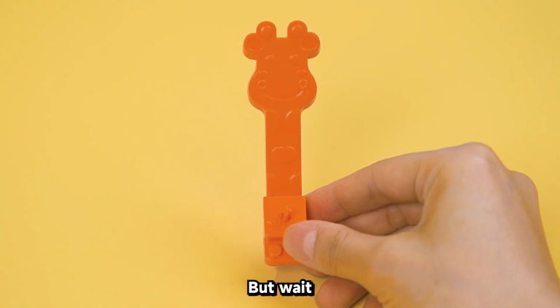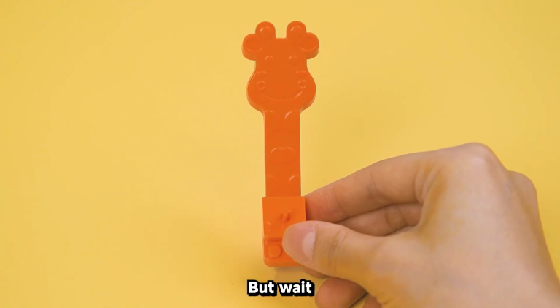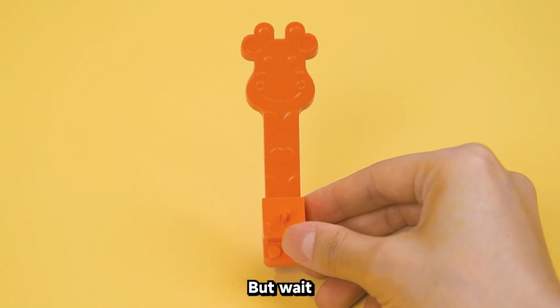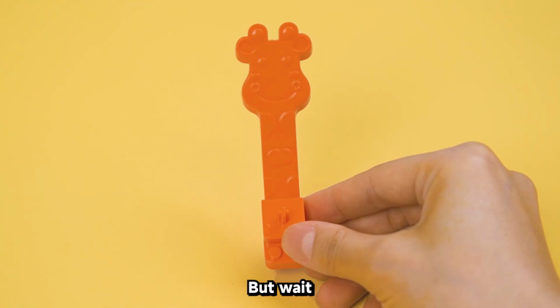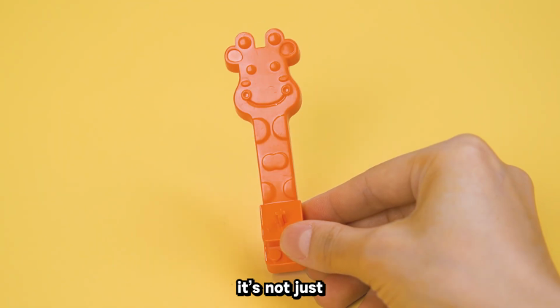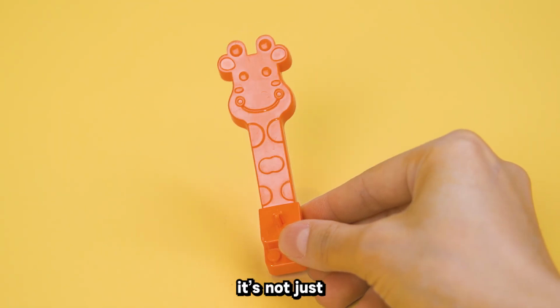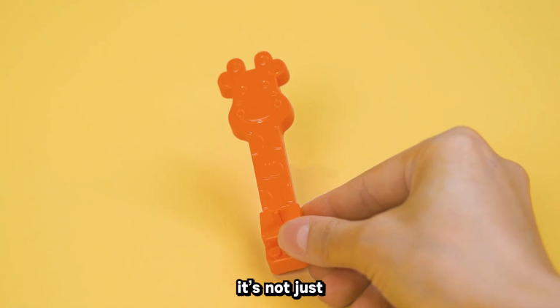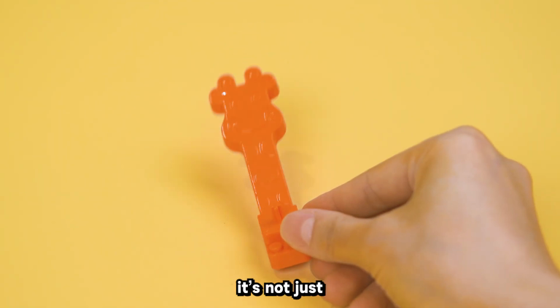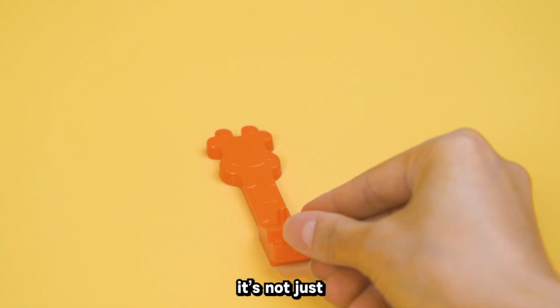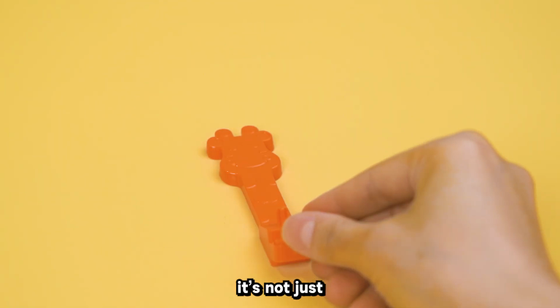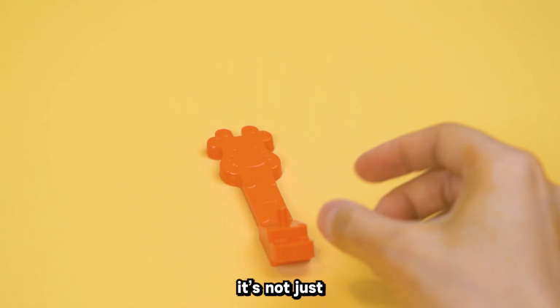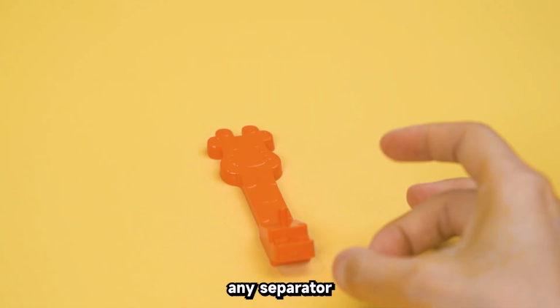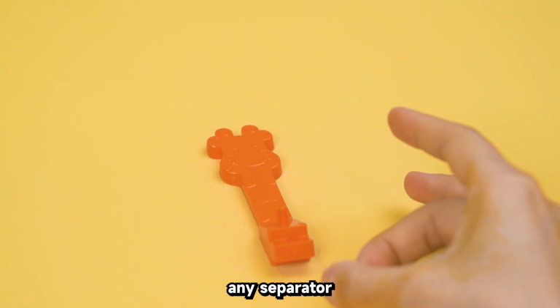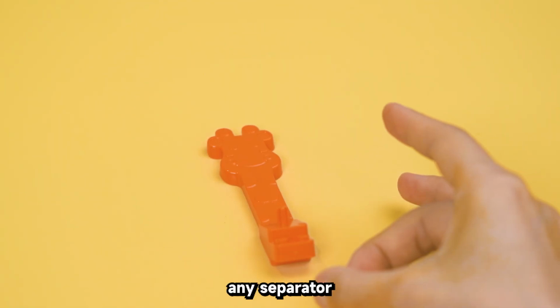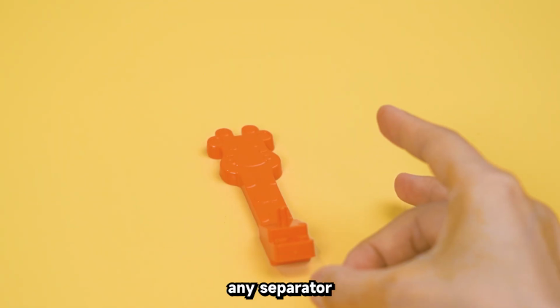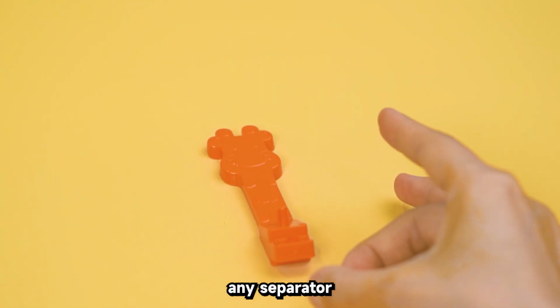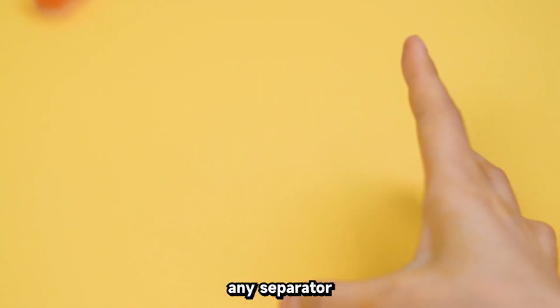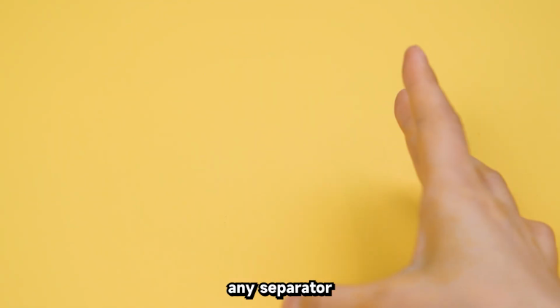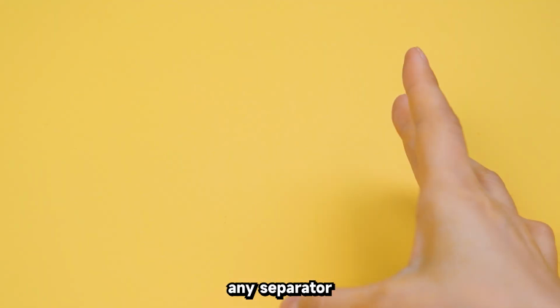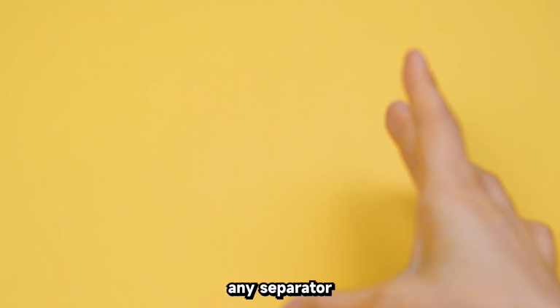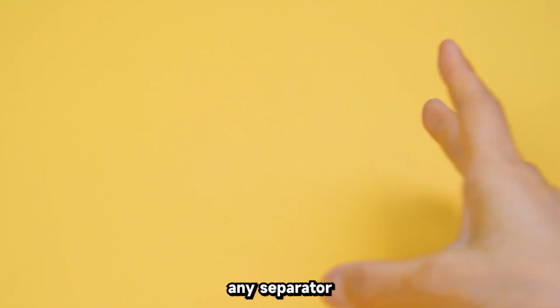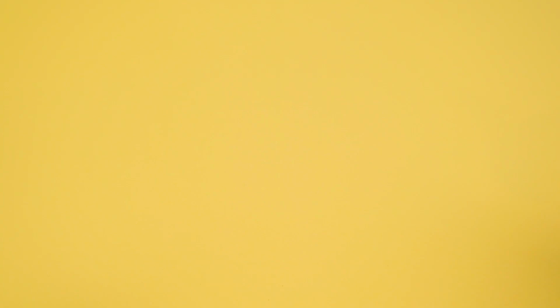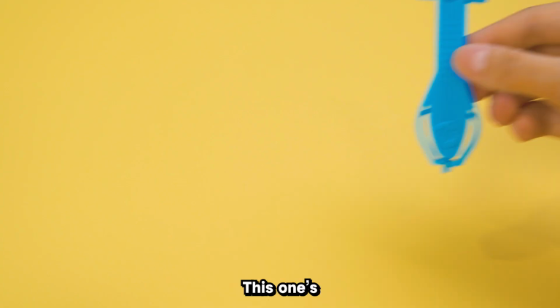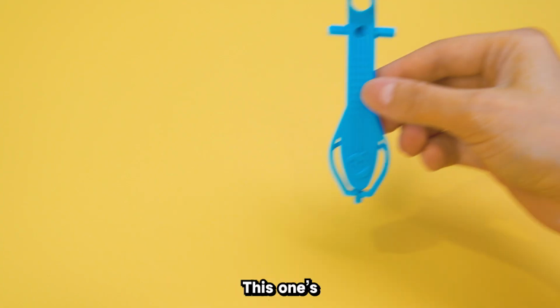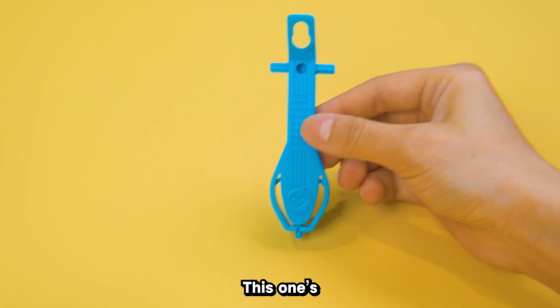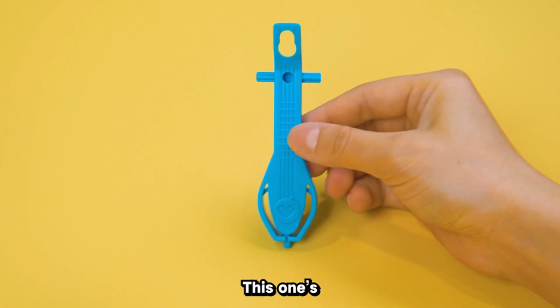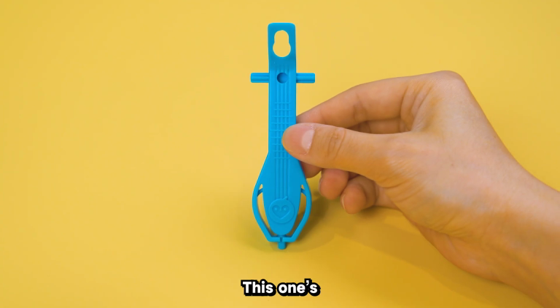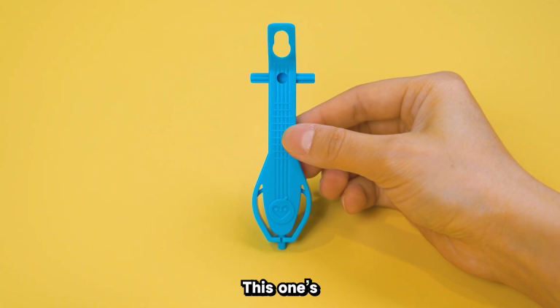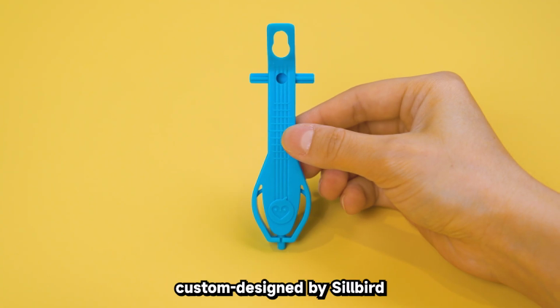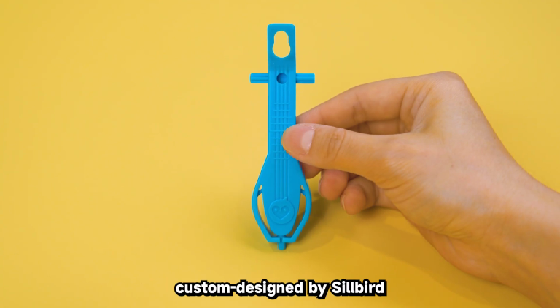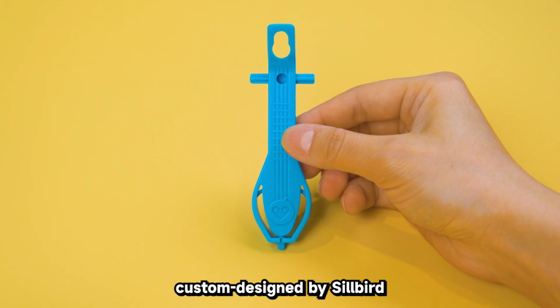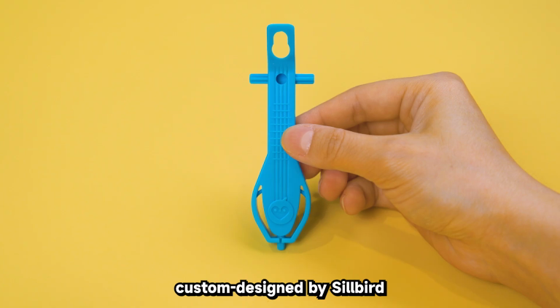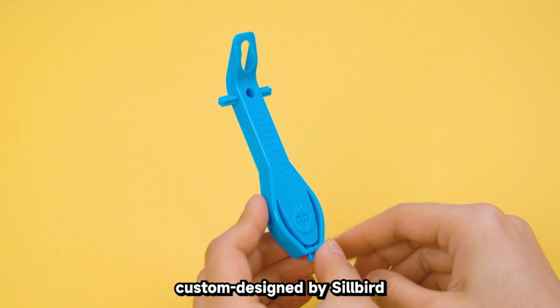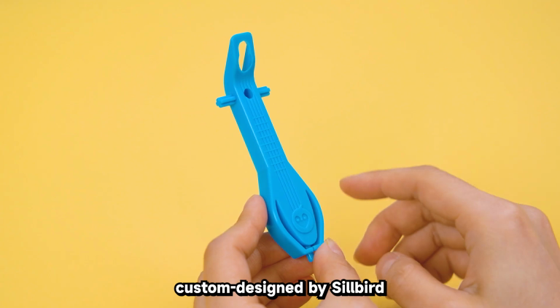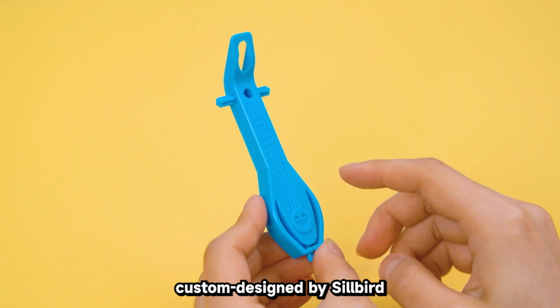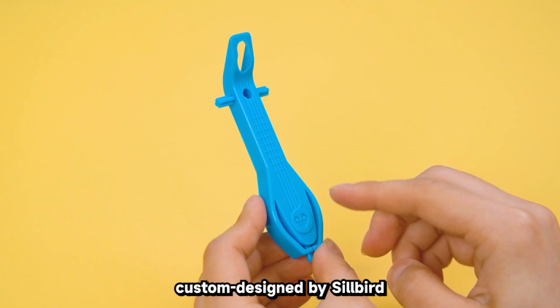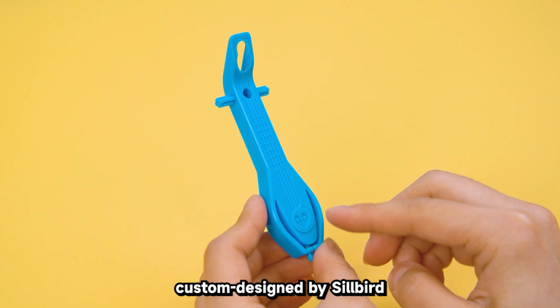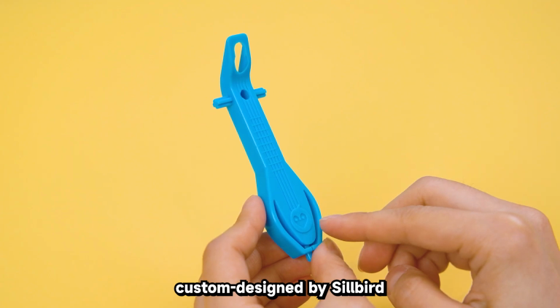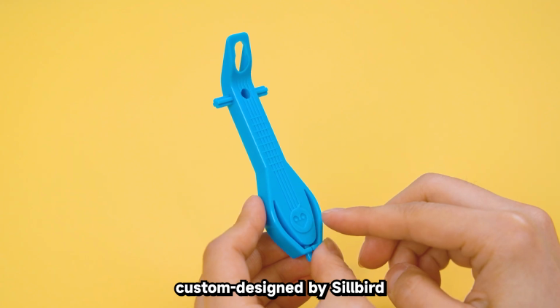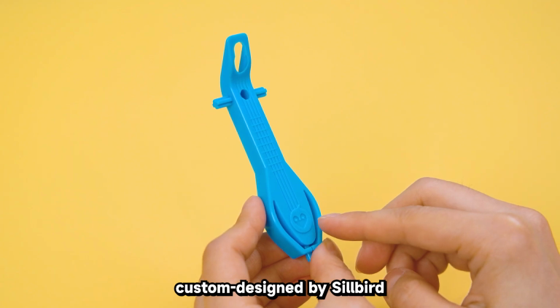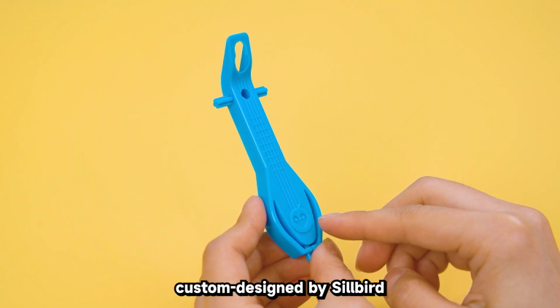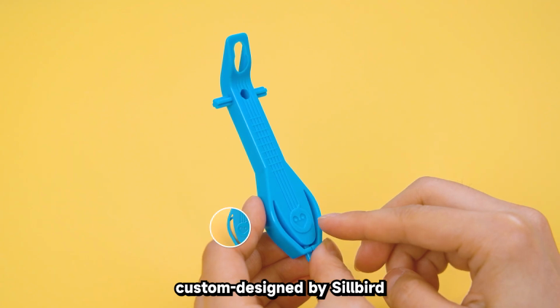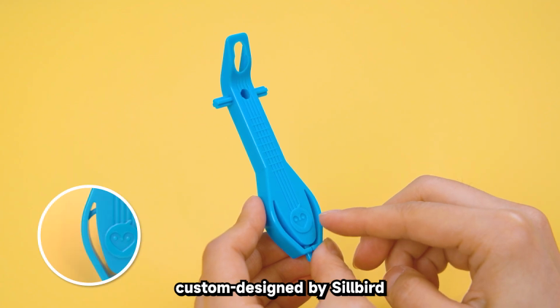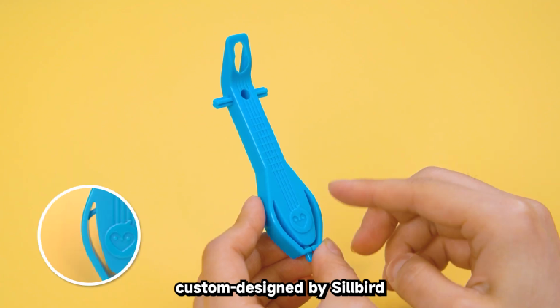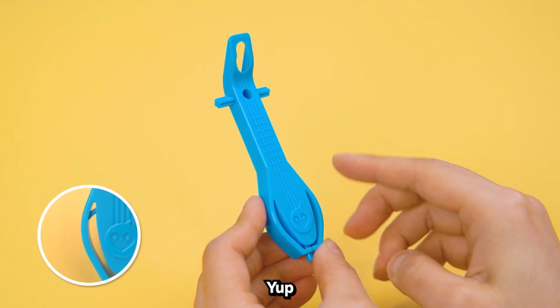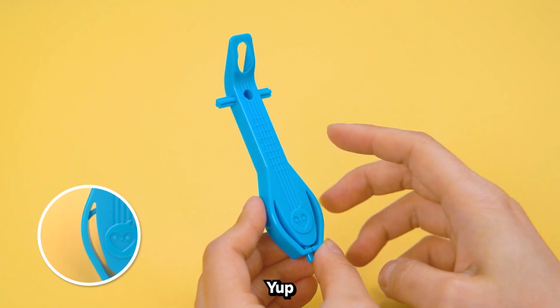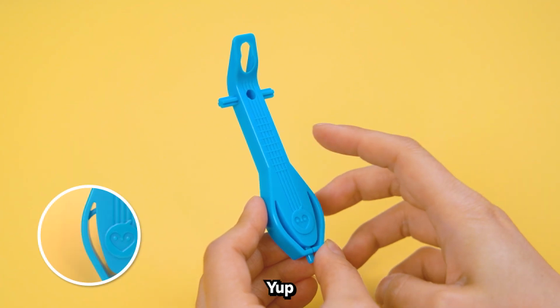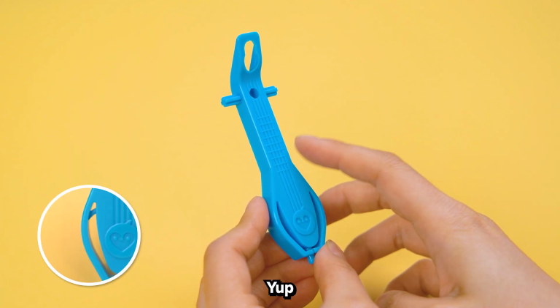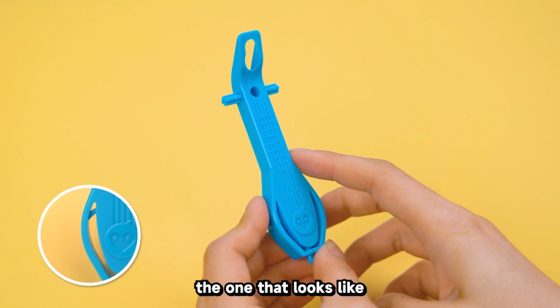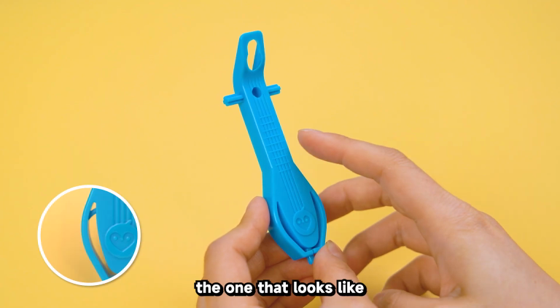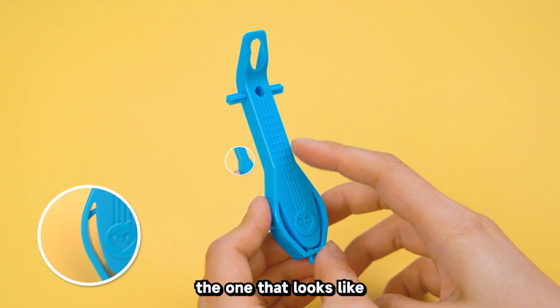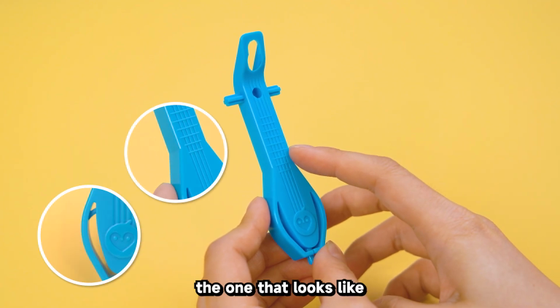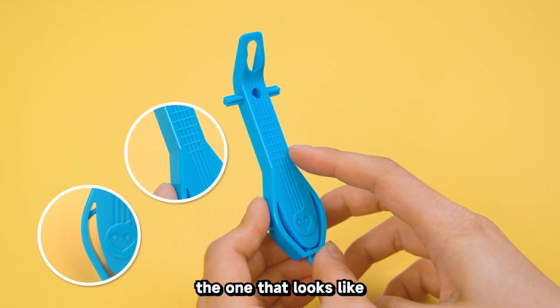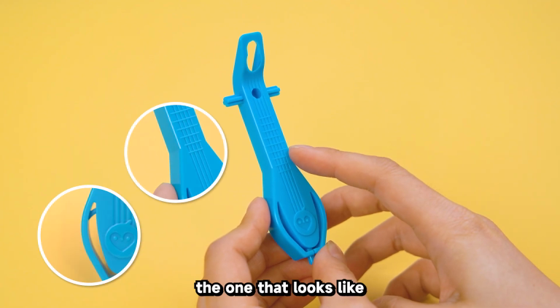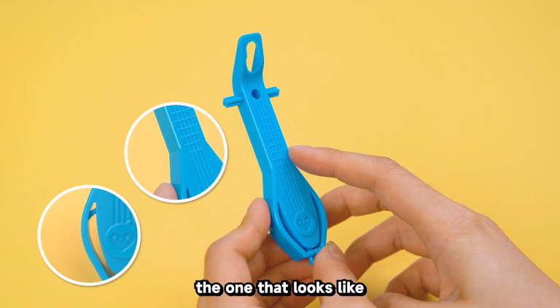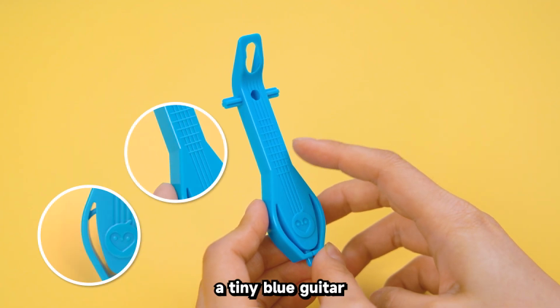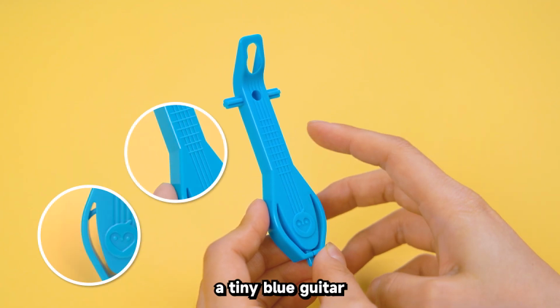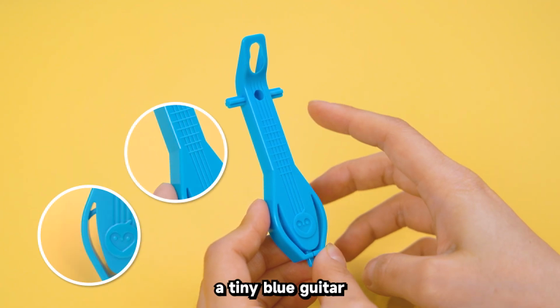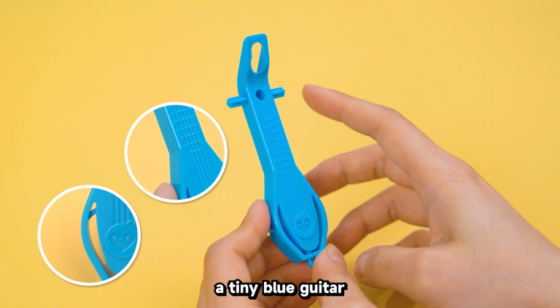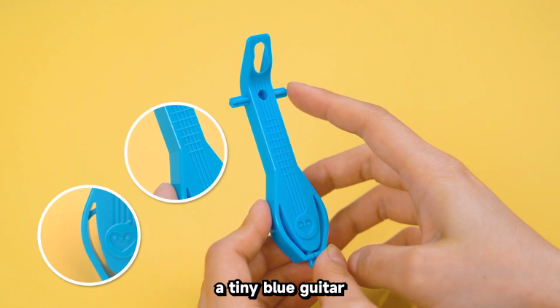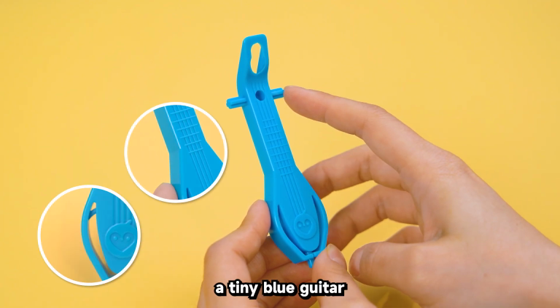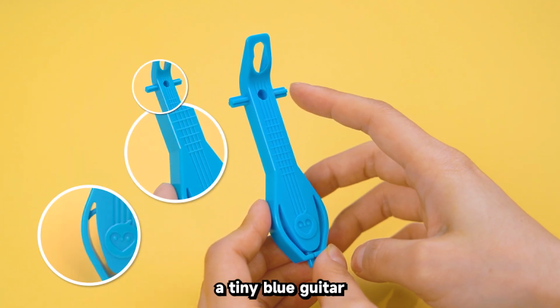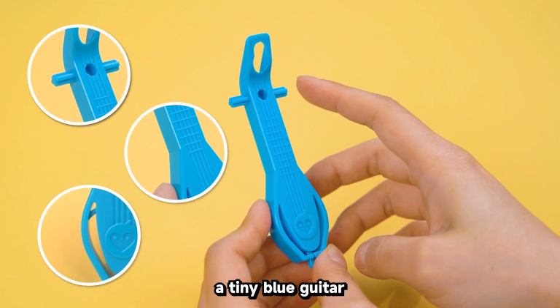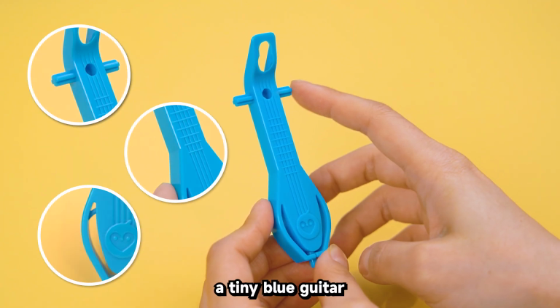But wait, it's not just any separator. This one's custom designed by Silbird — the one that looks like a tiny blue guitar.